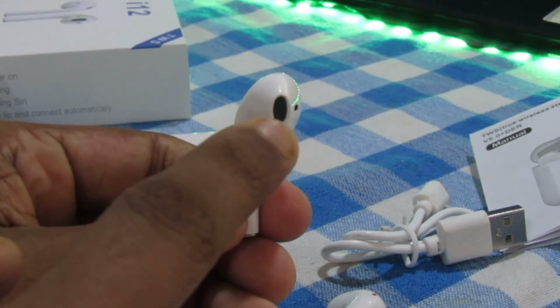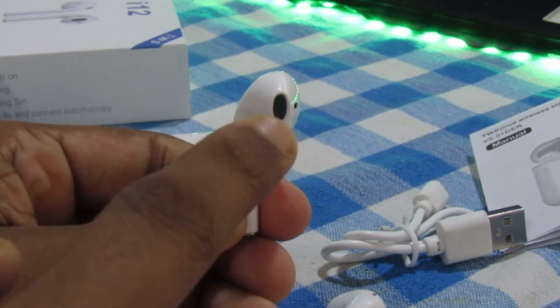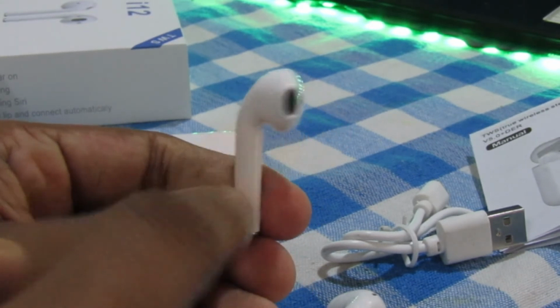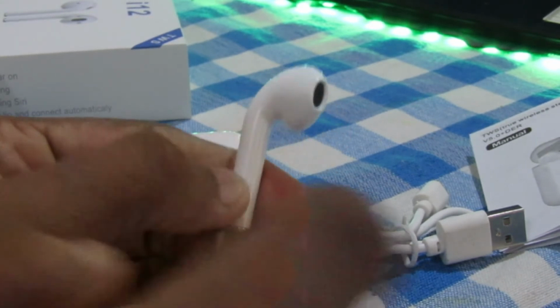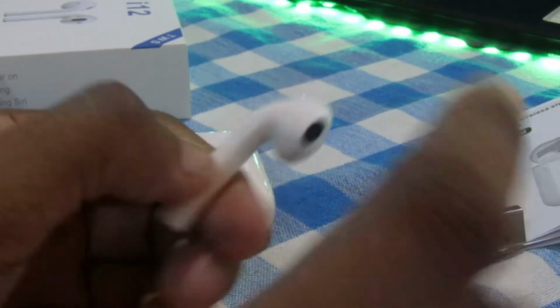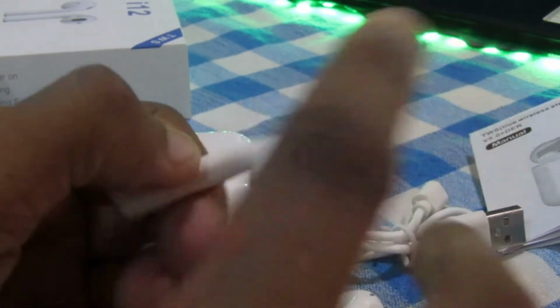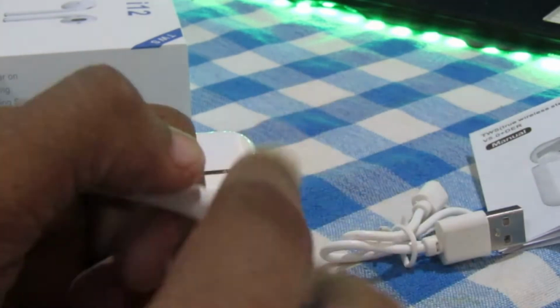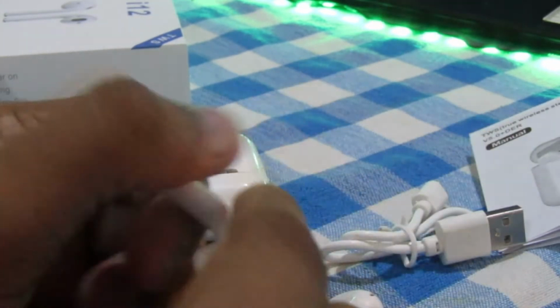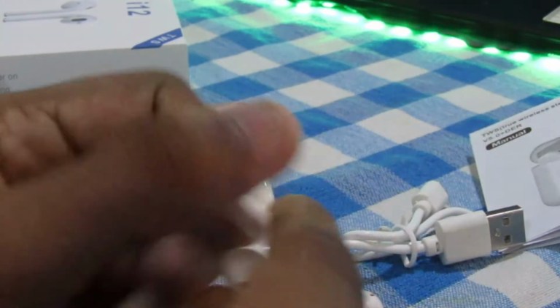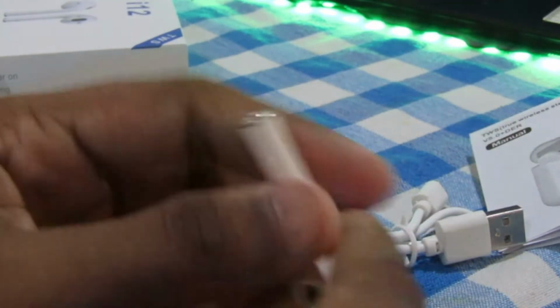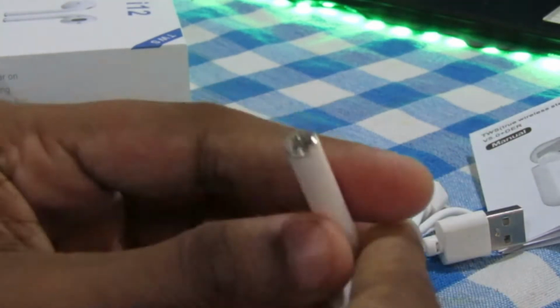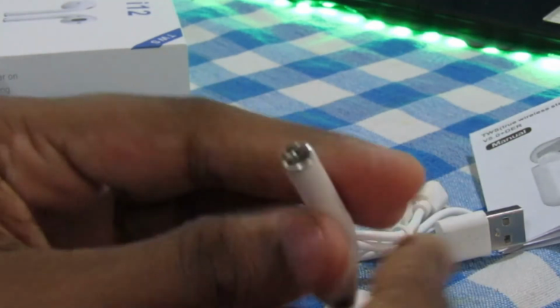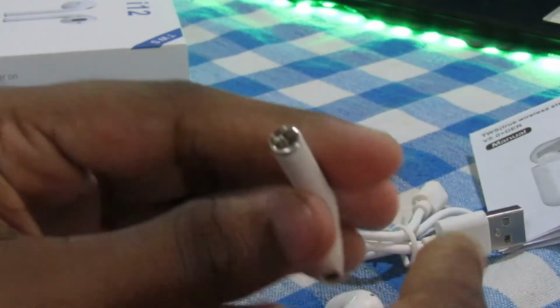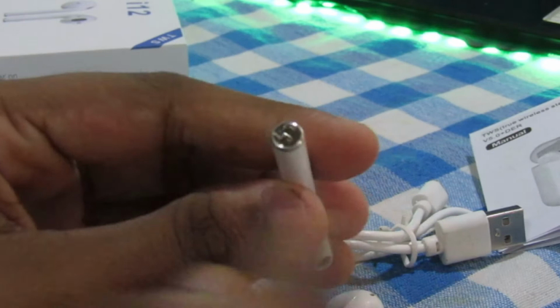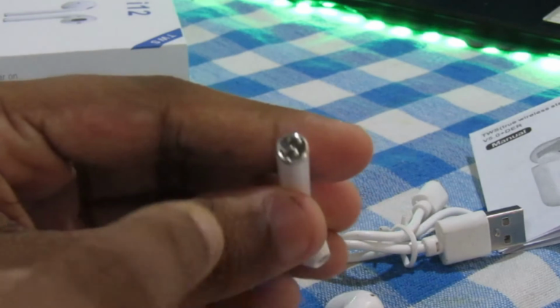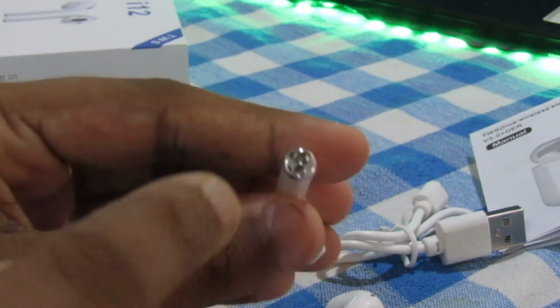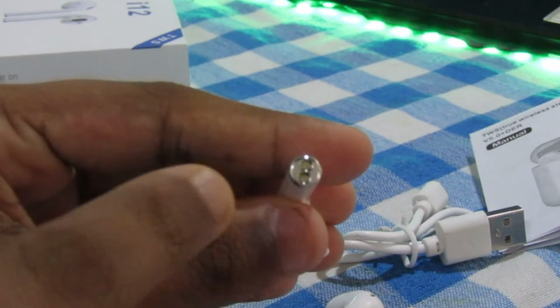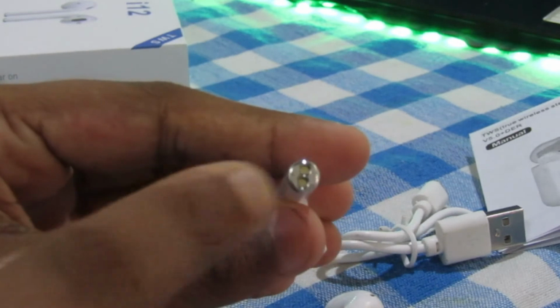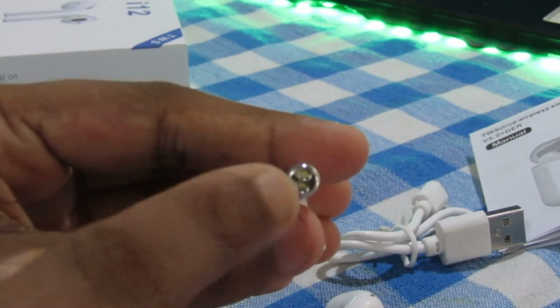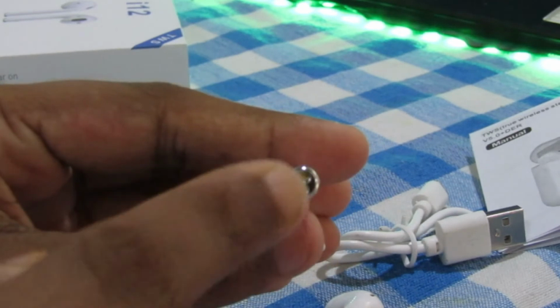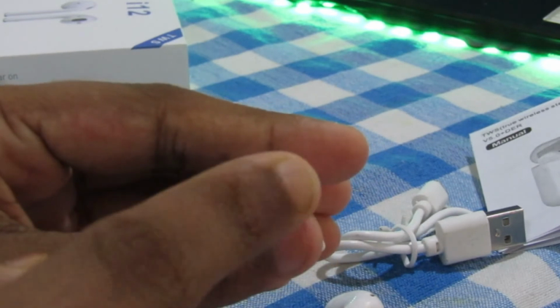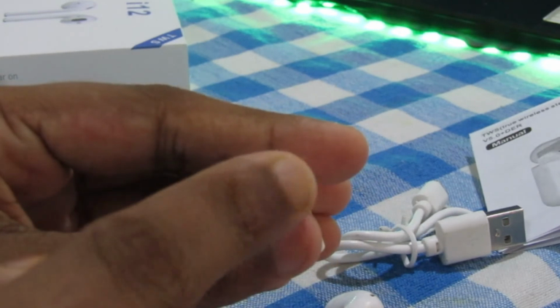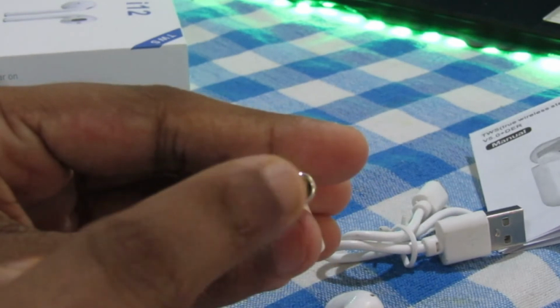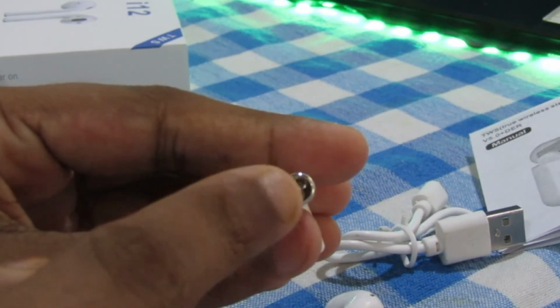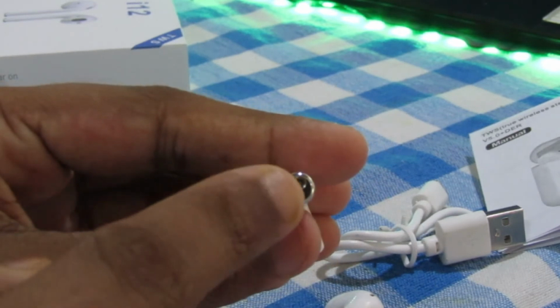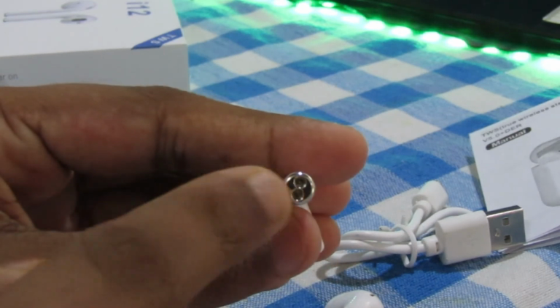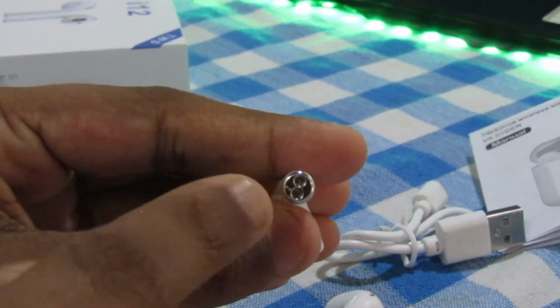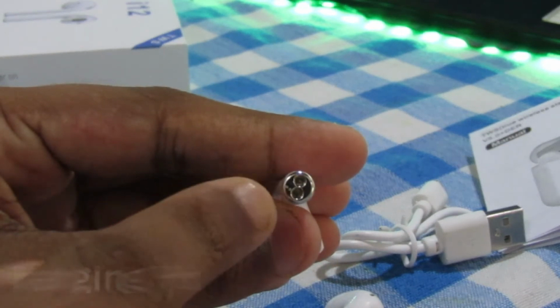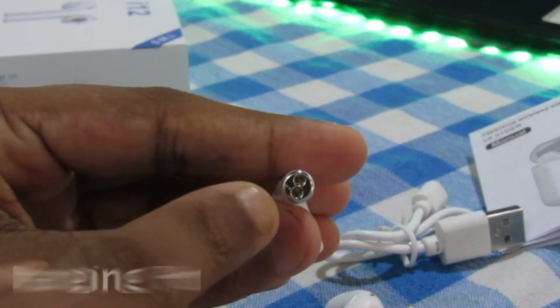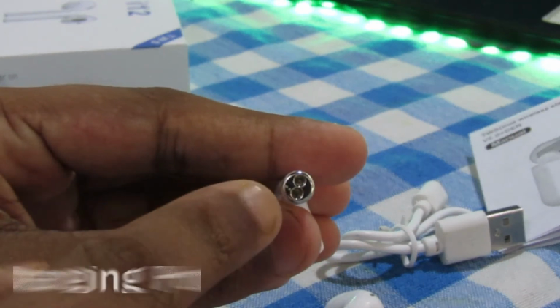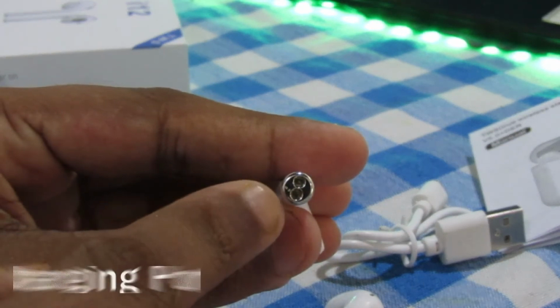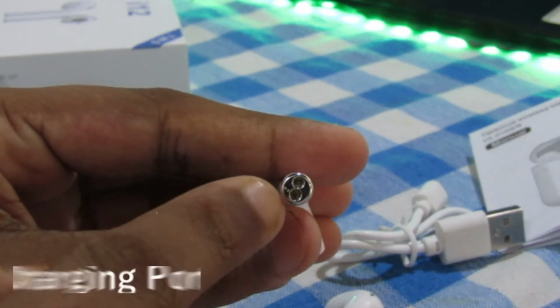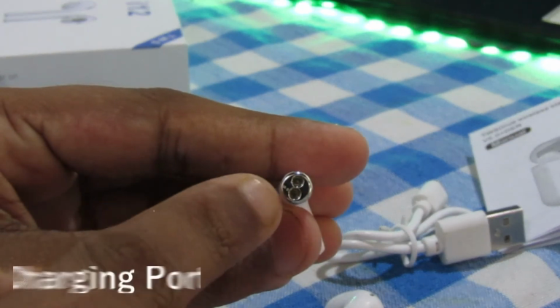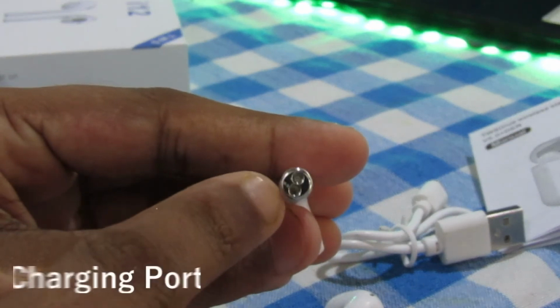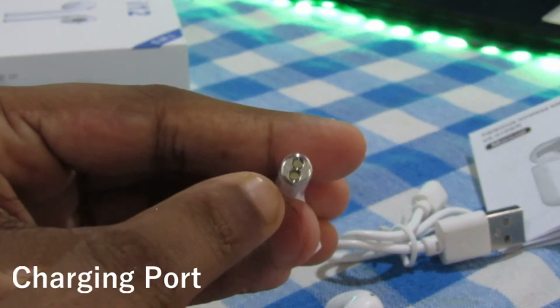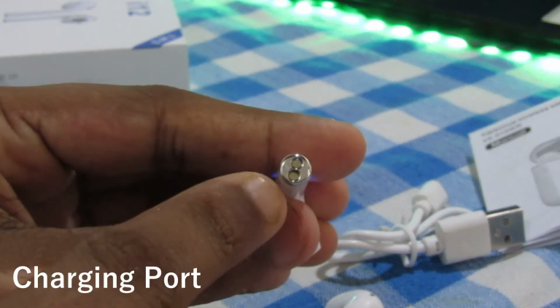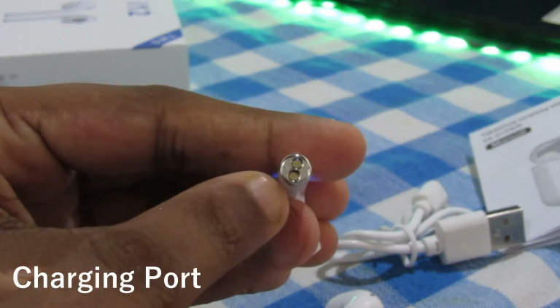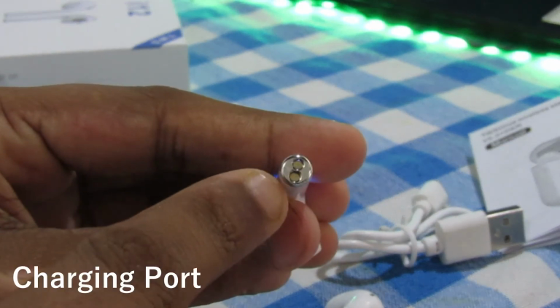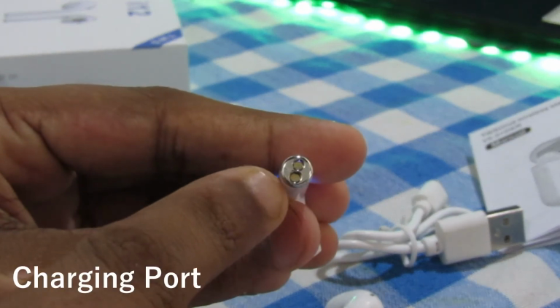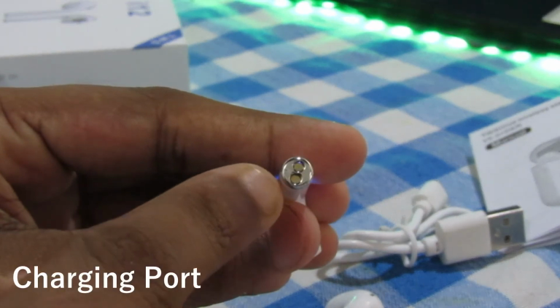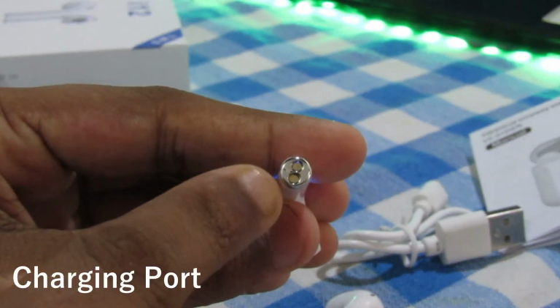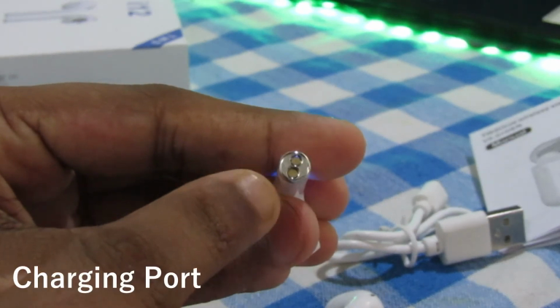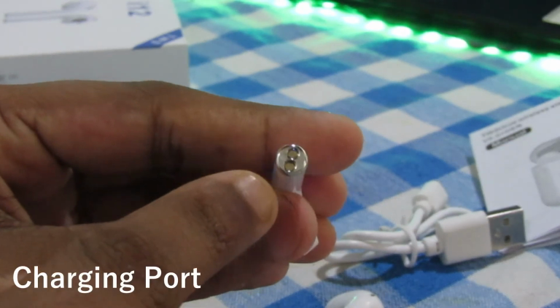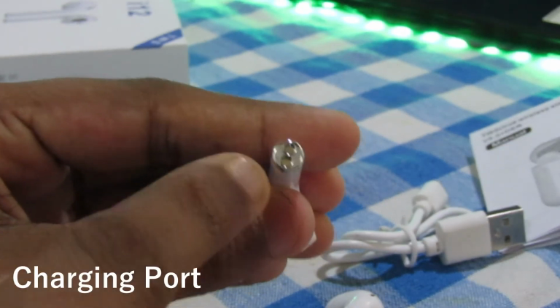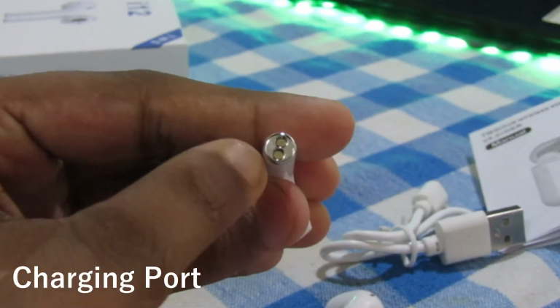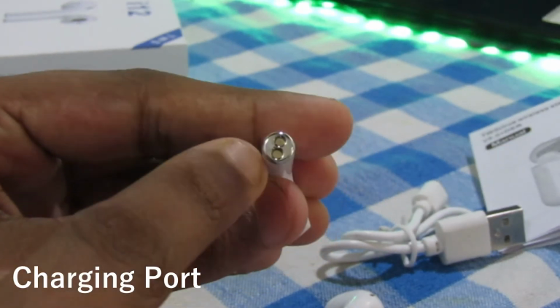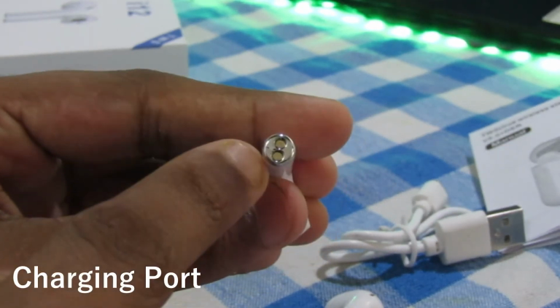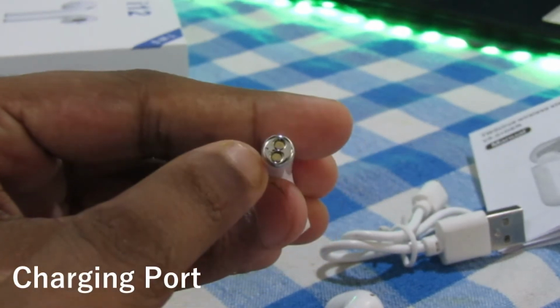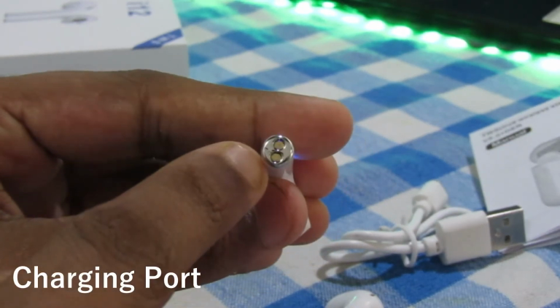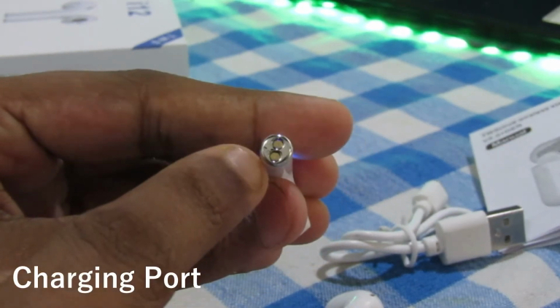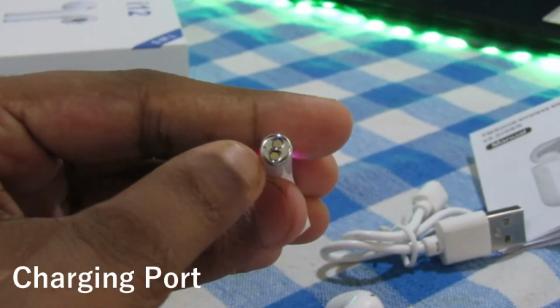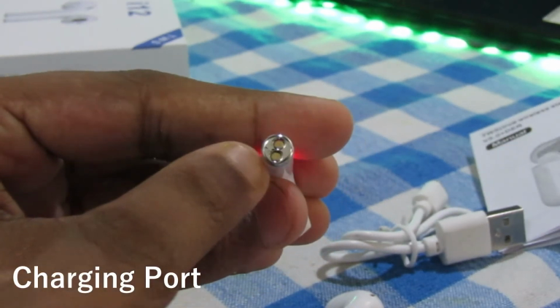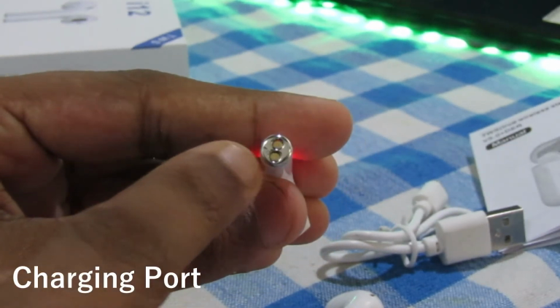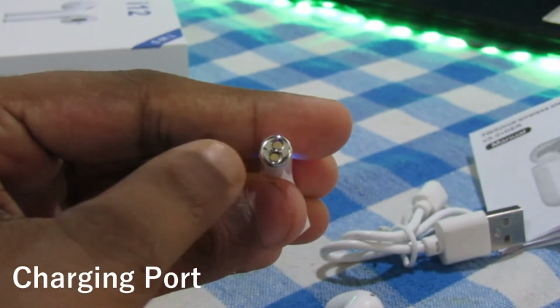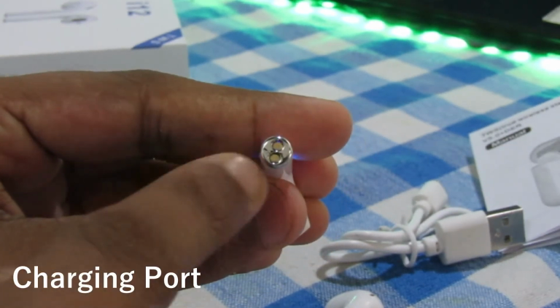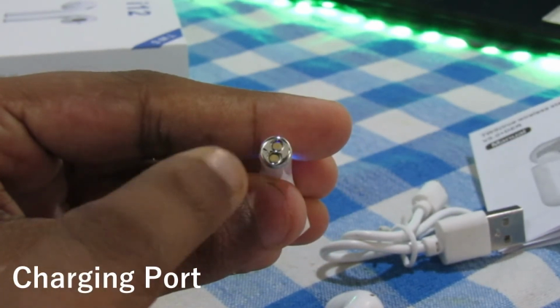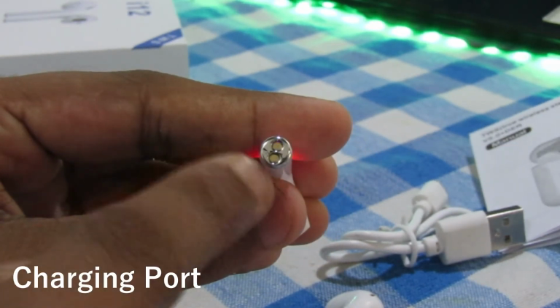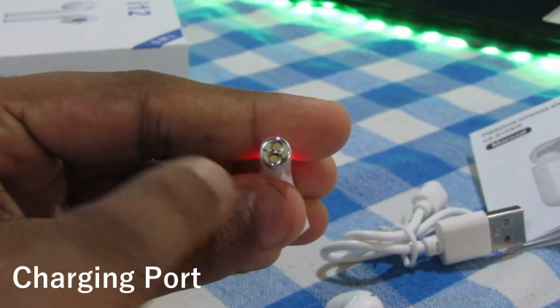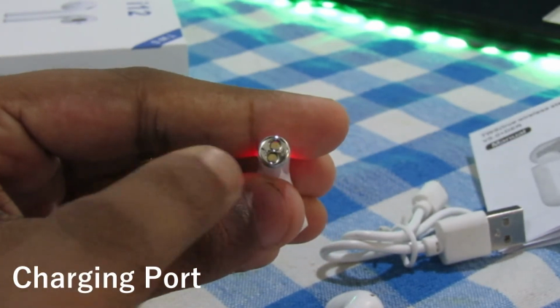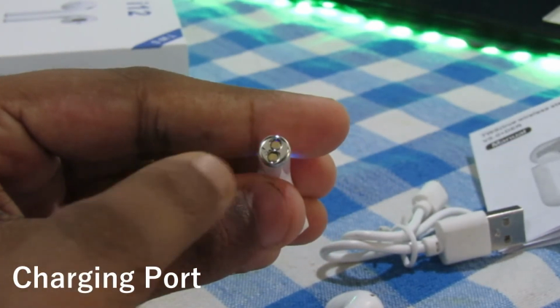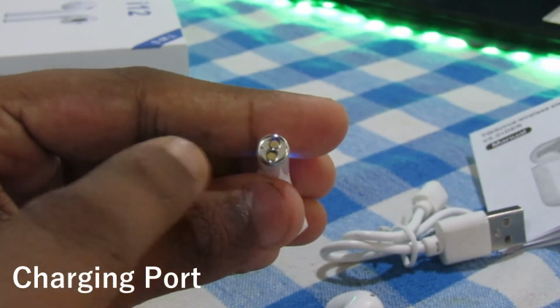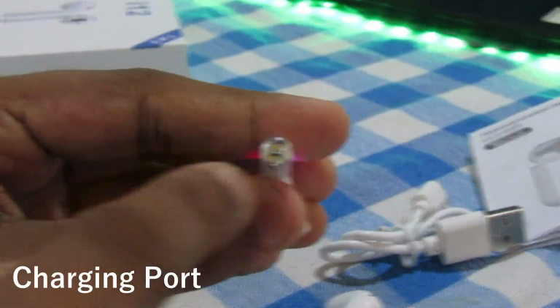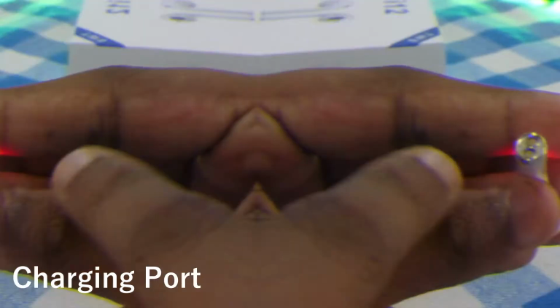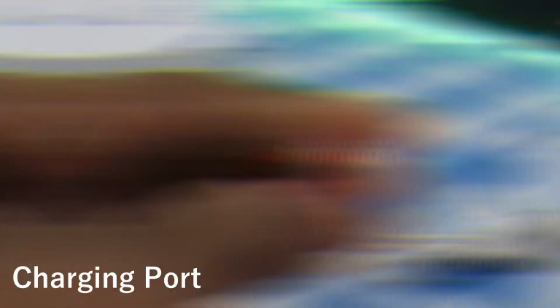We have a USB port for the USB port. We have a charge of the Air Drops.